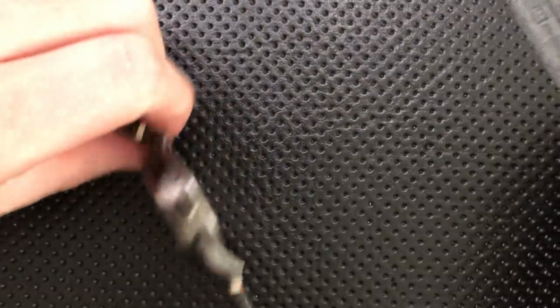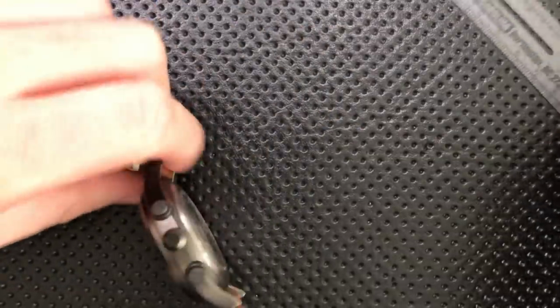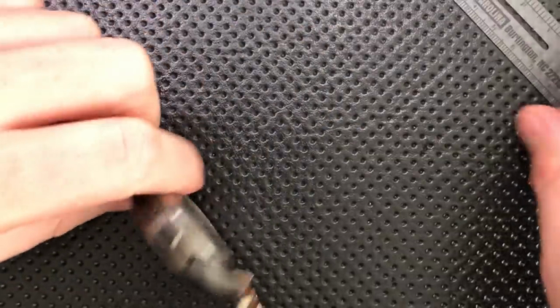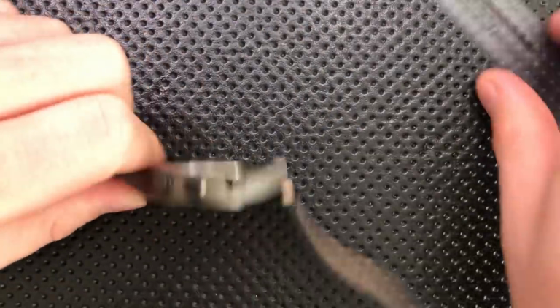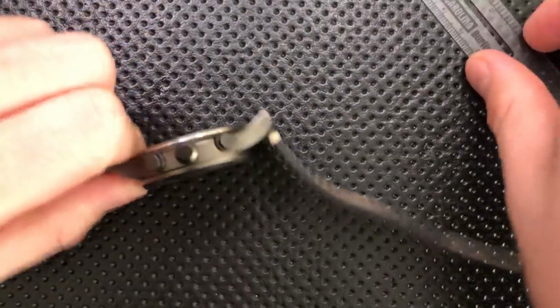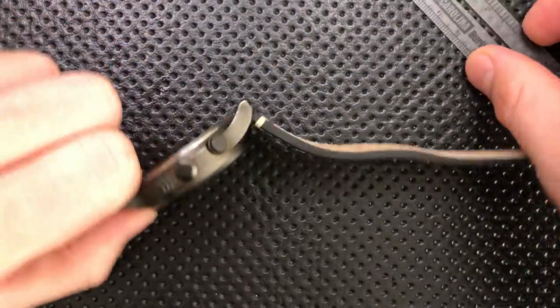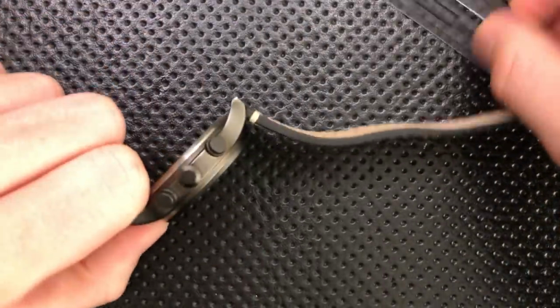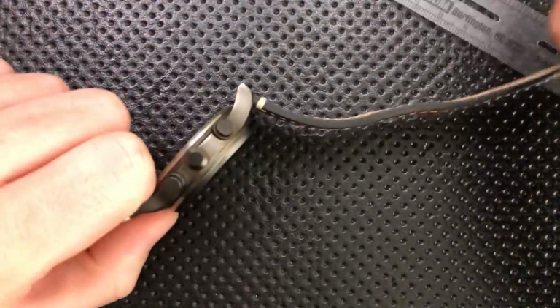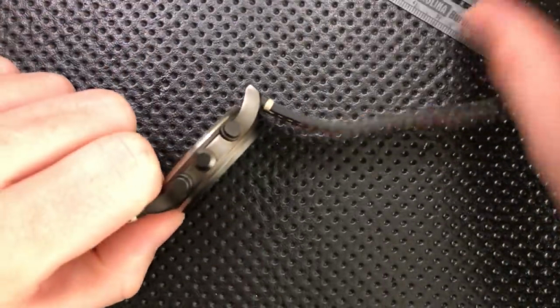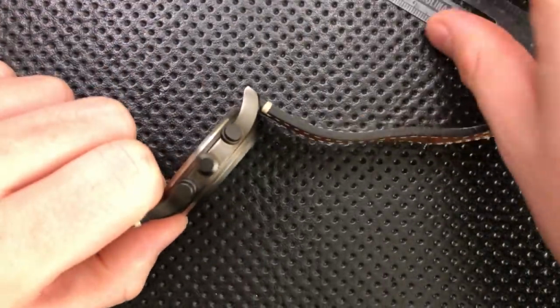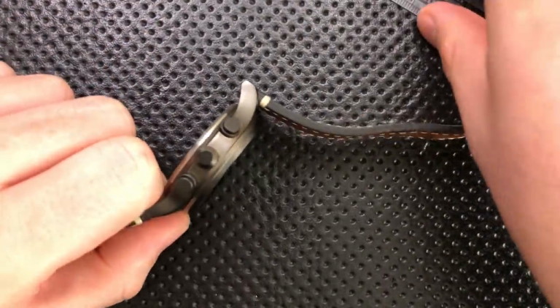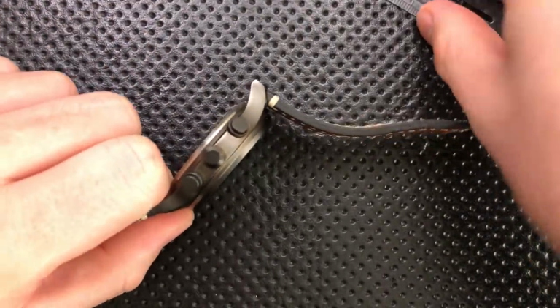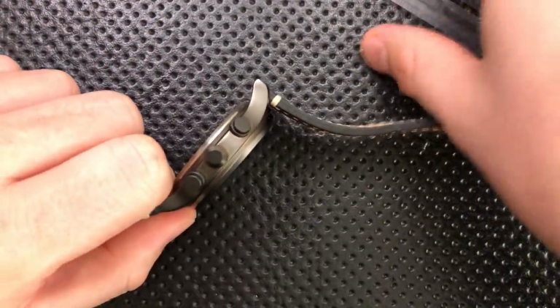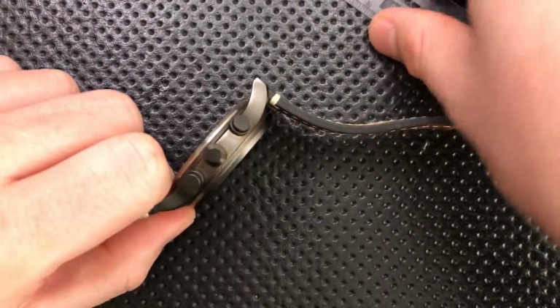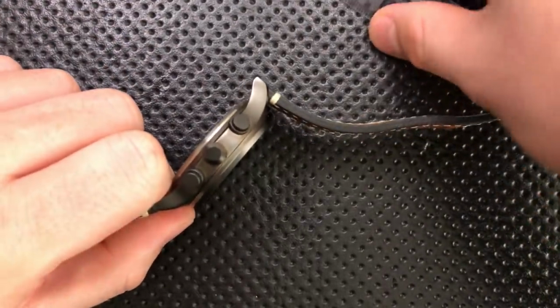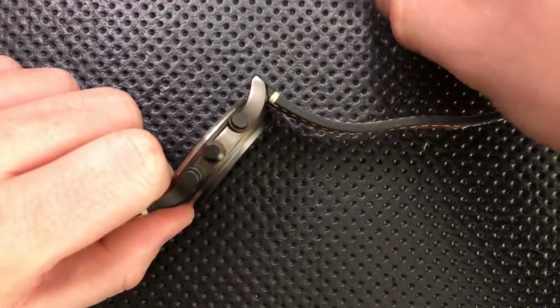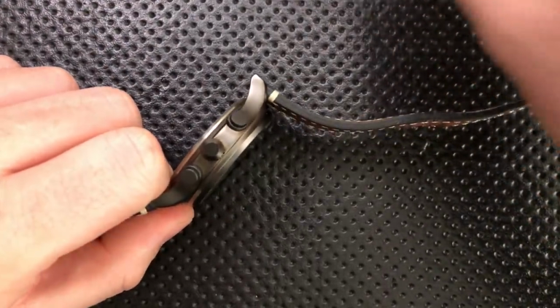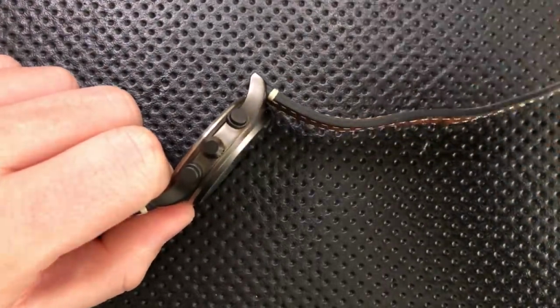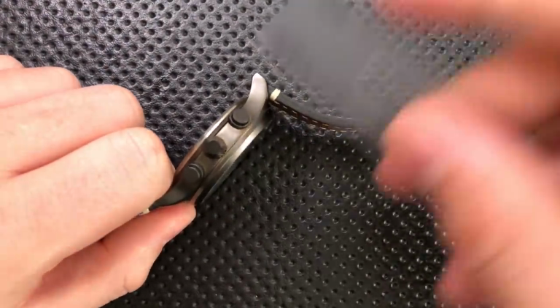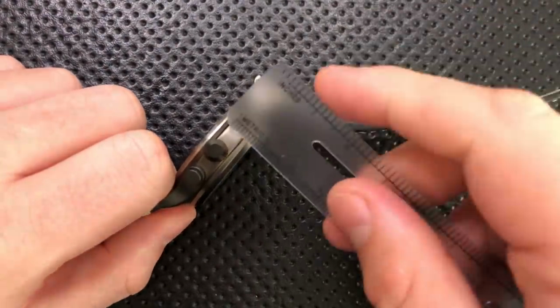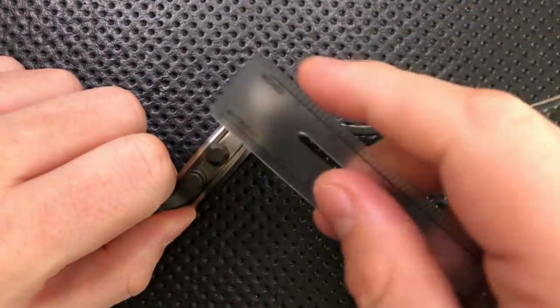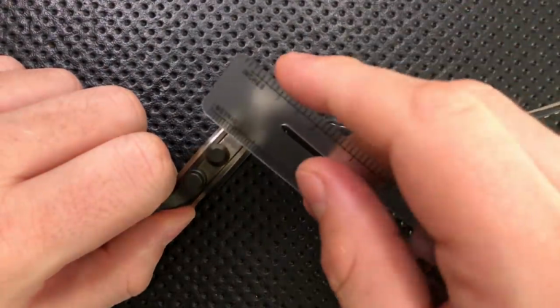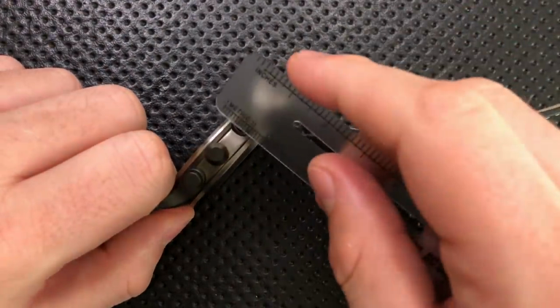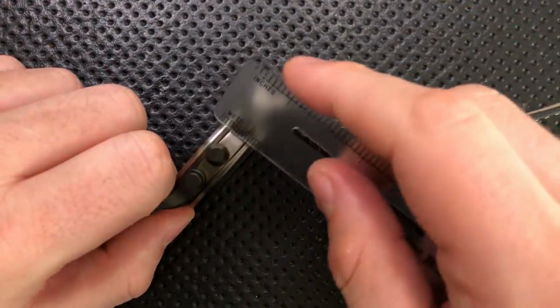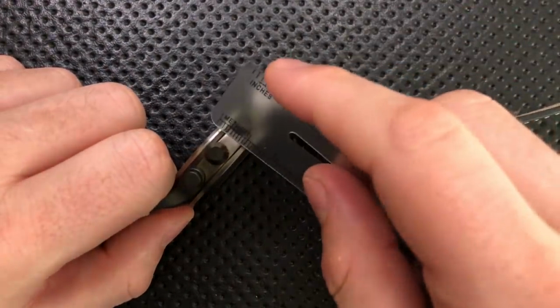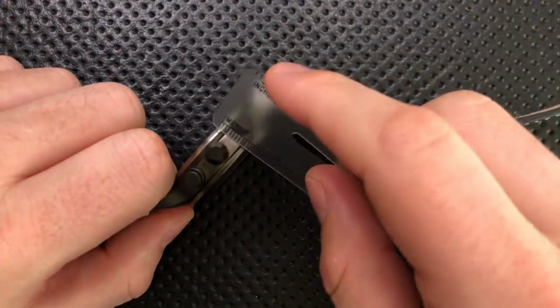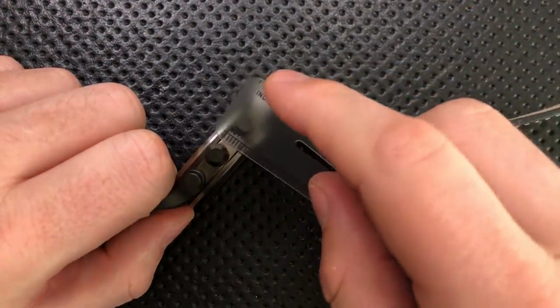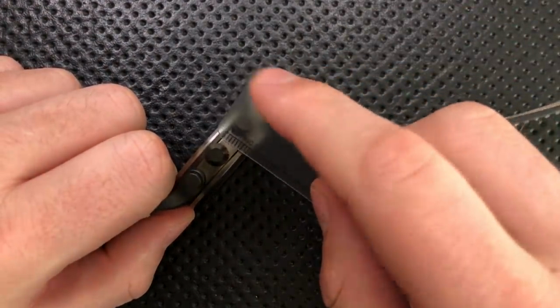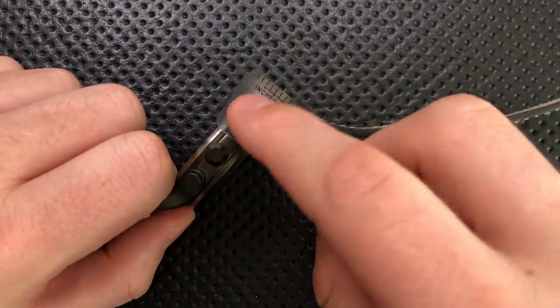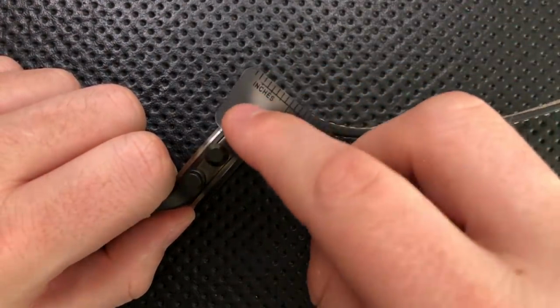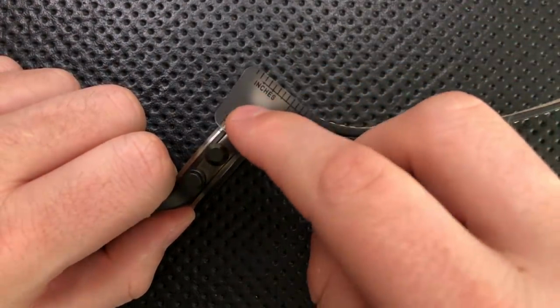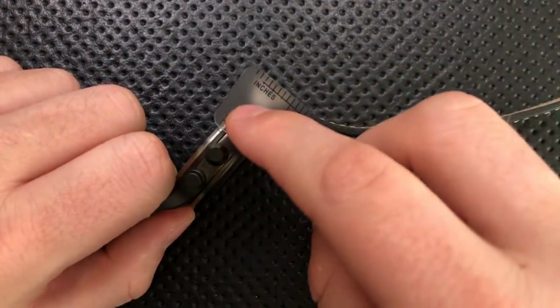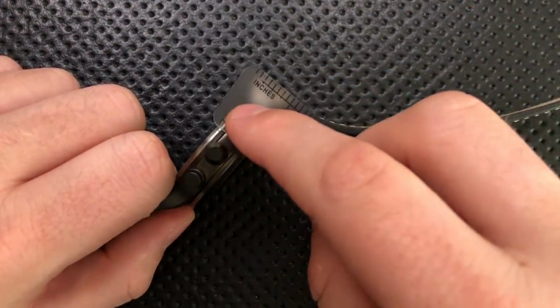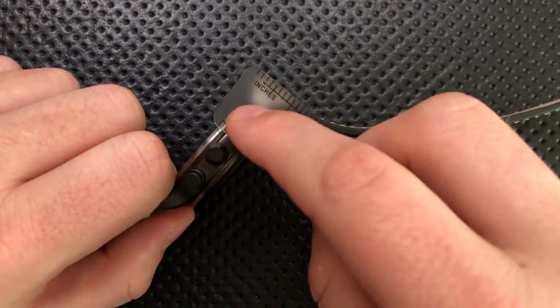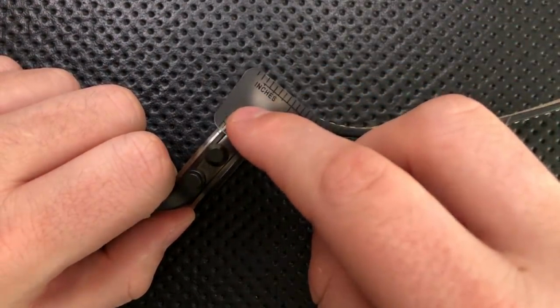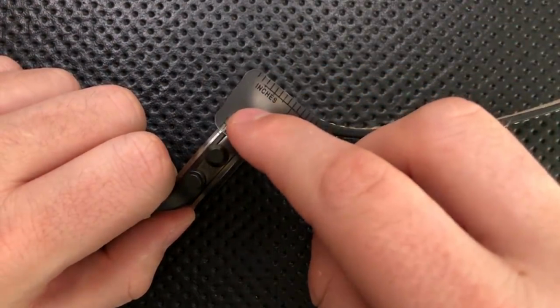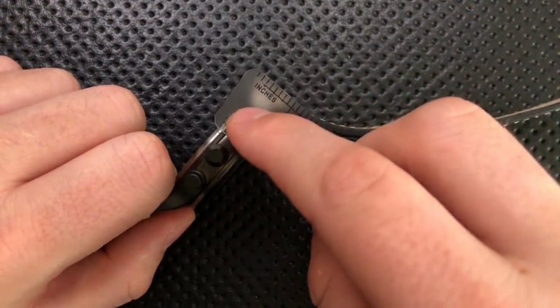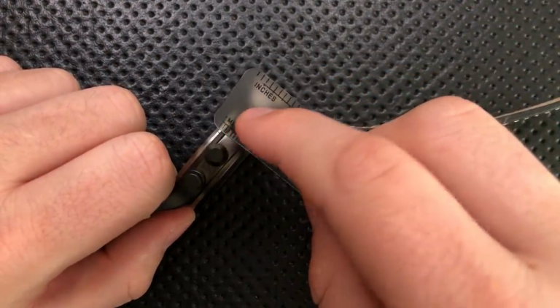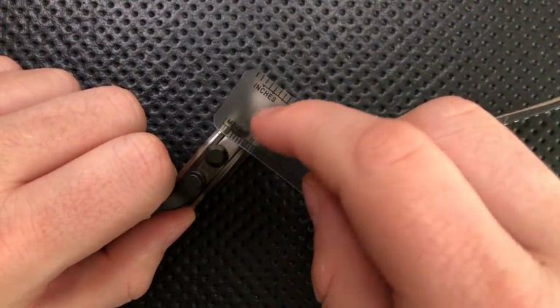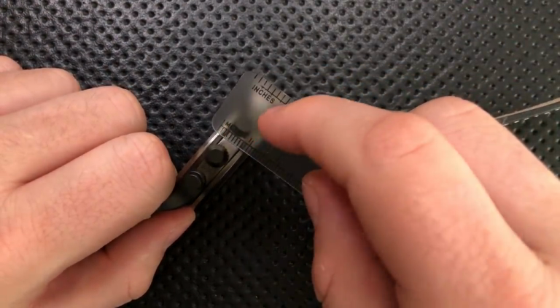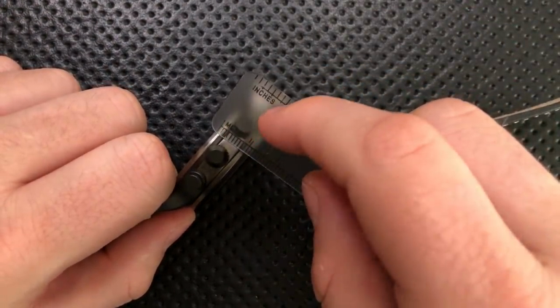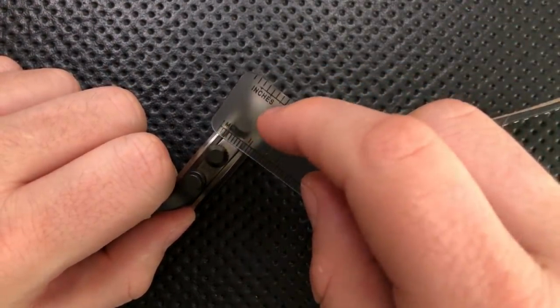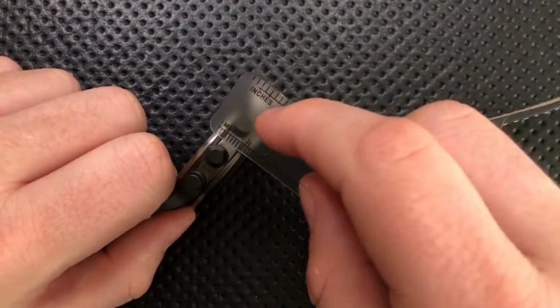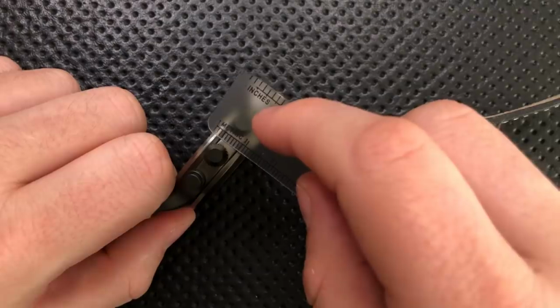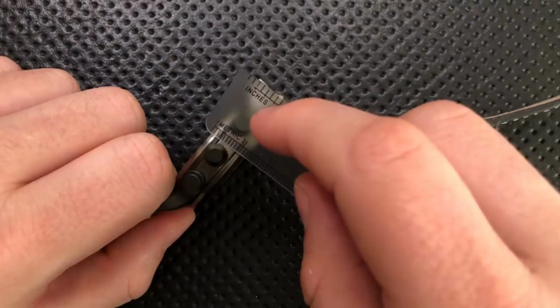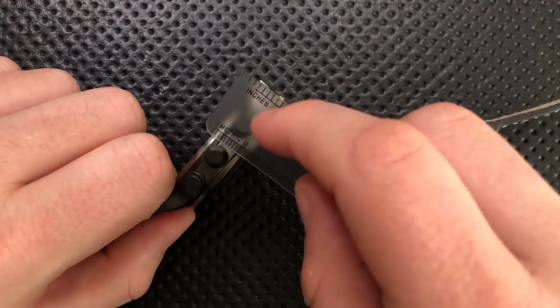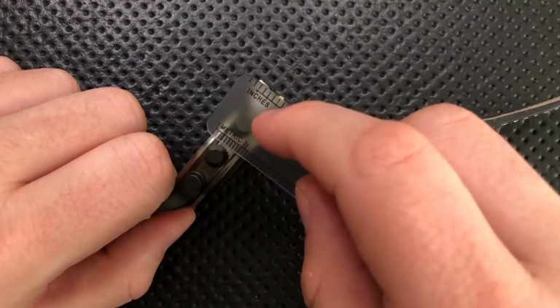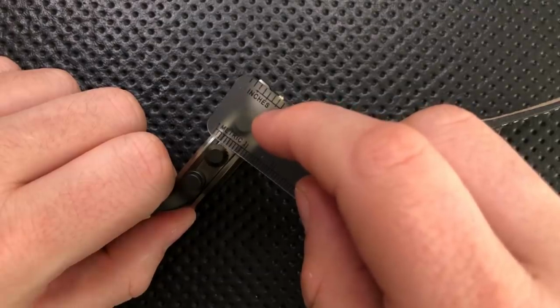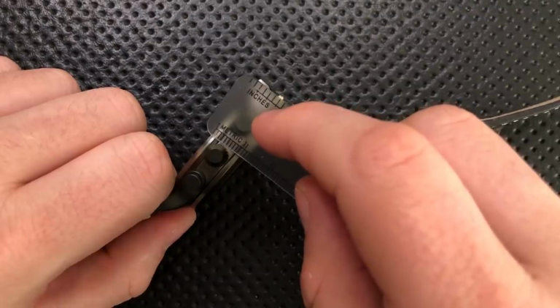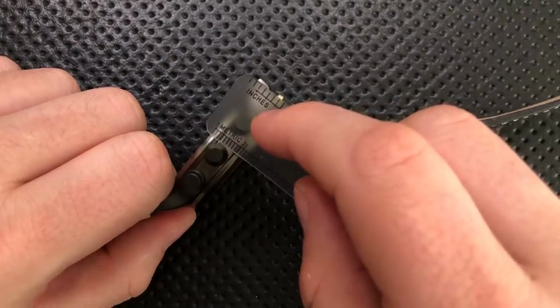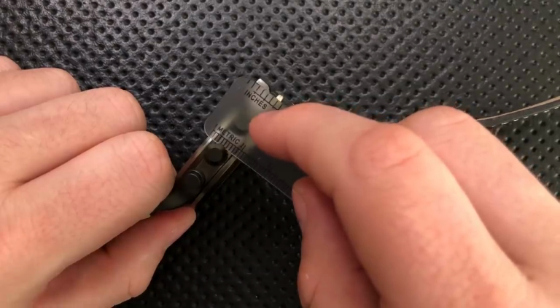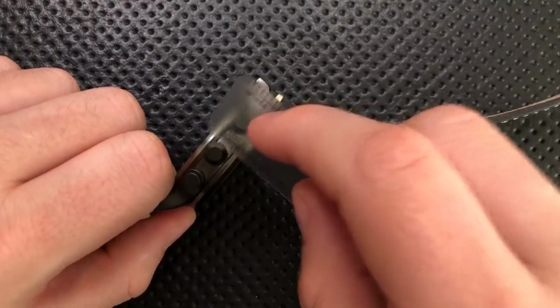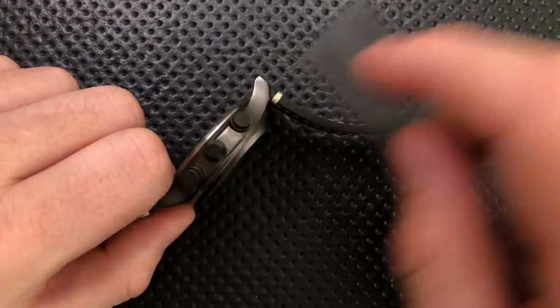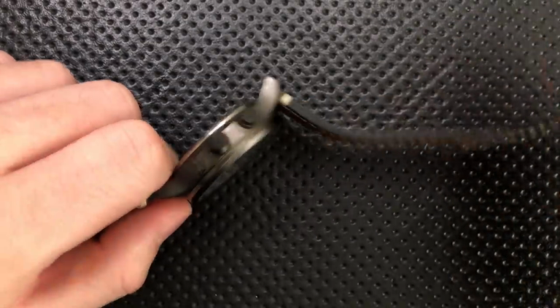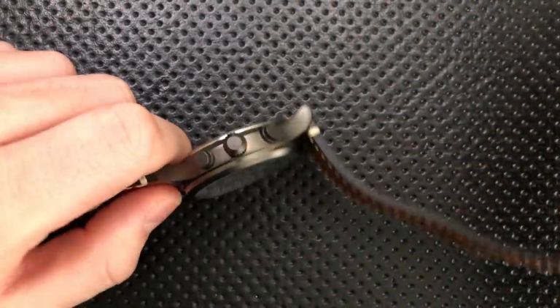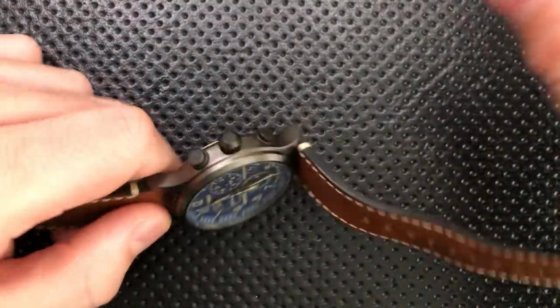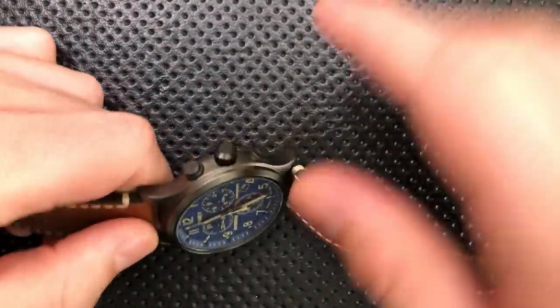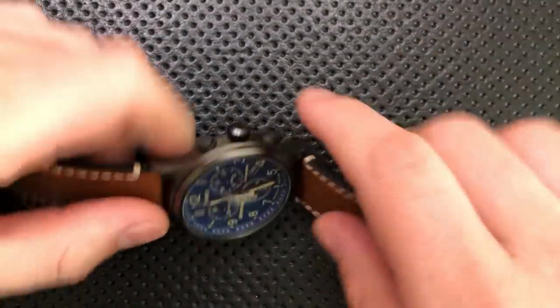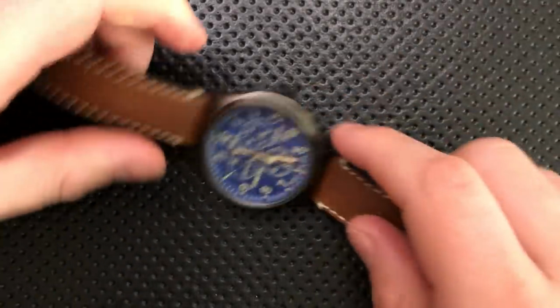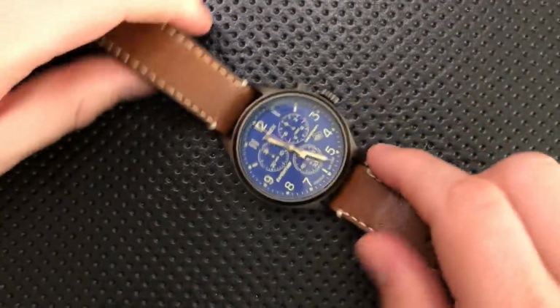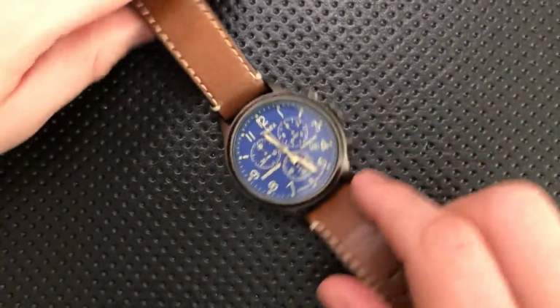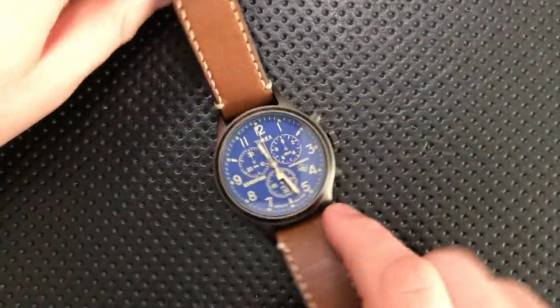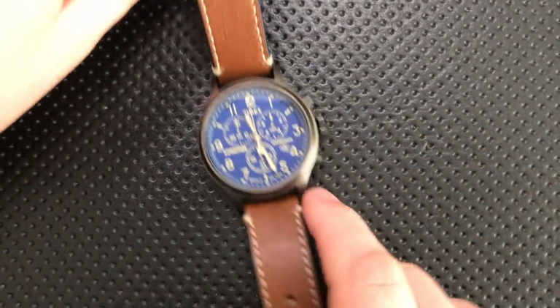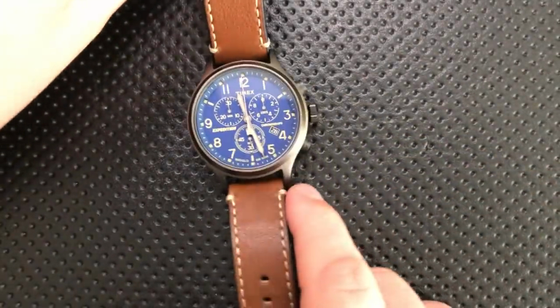Oh, and then the width of this guy — this is a little bit on the thicker side, although not actually all that much. Around 12 millimeters, something like that. Not too deep.